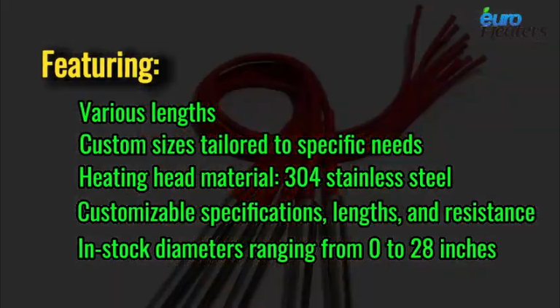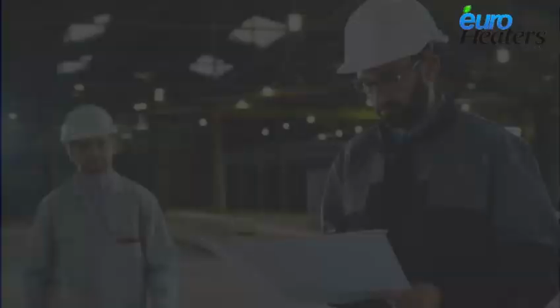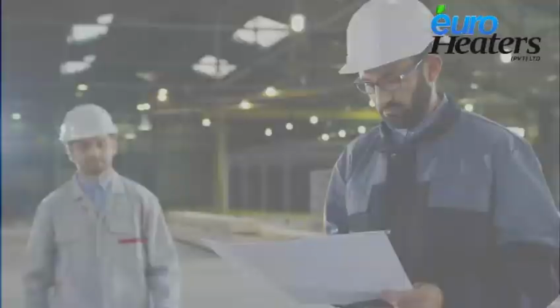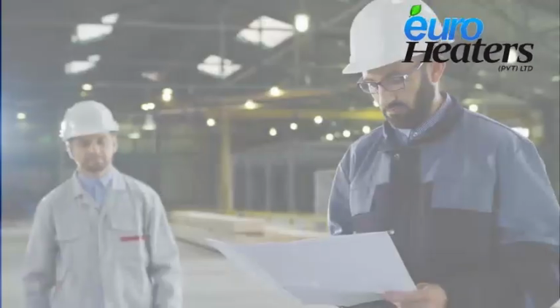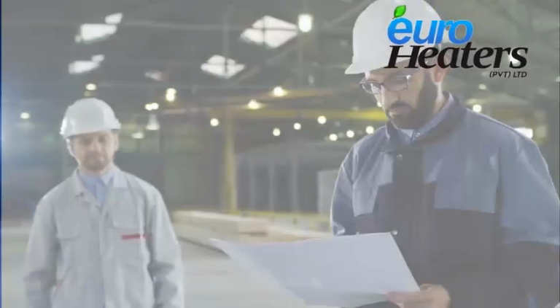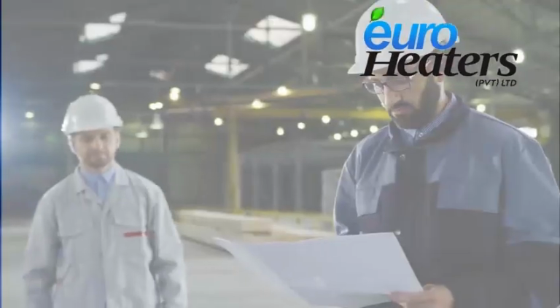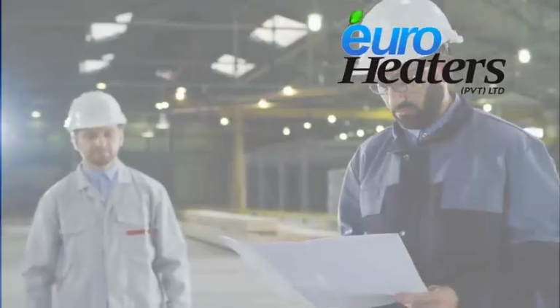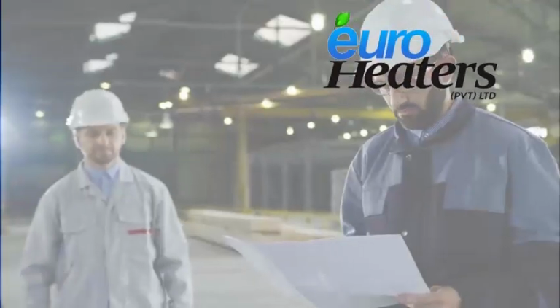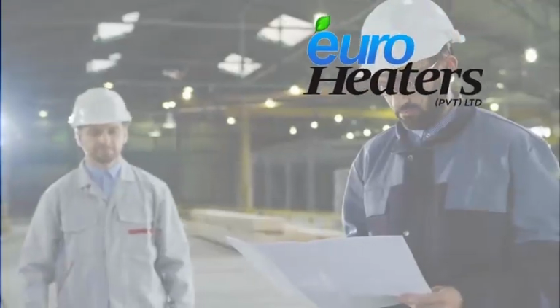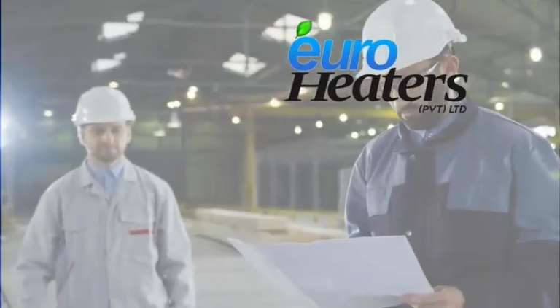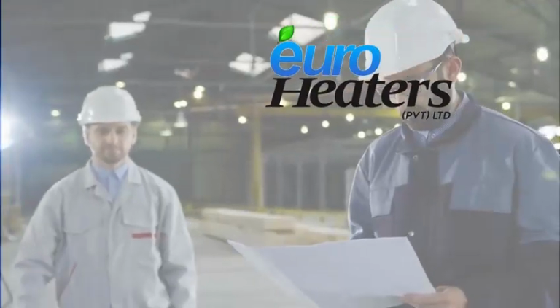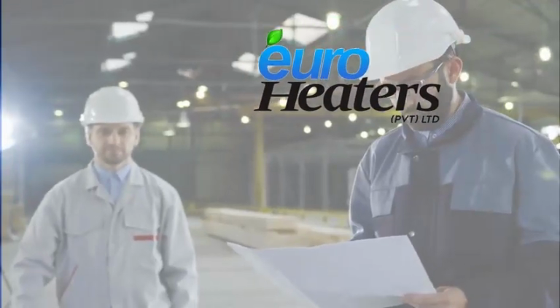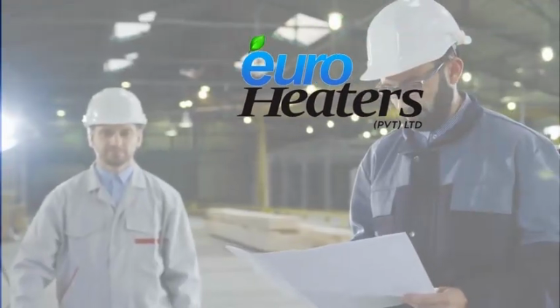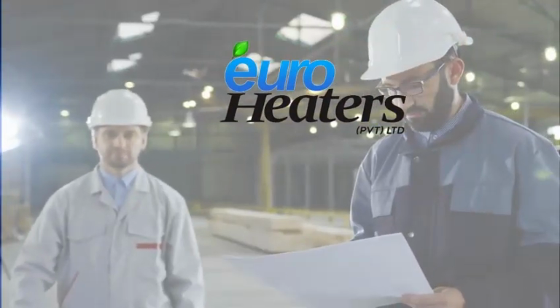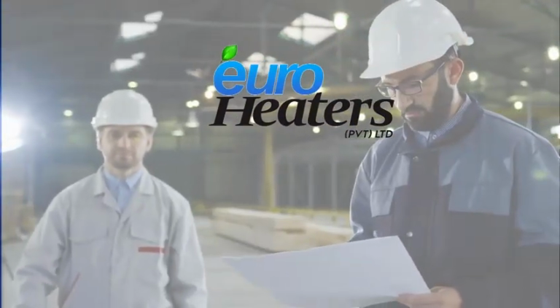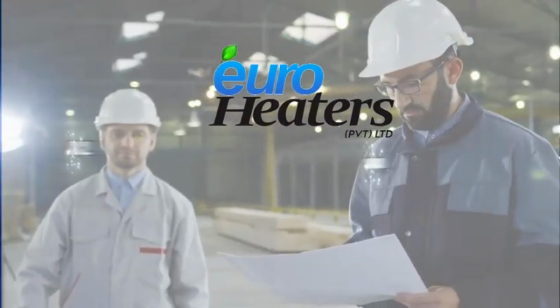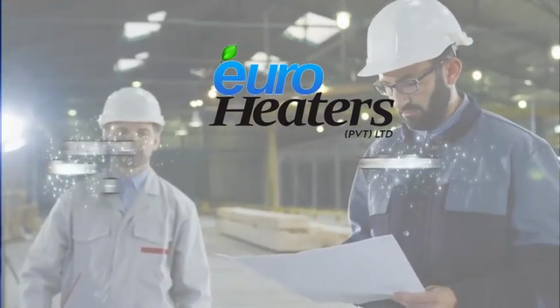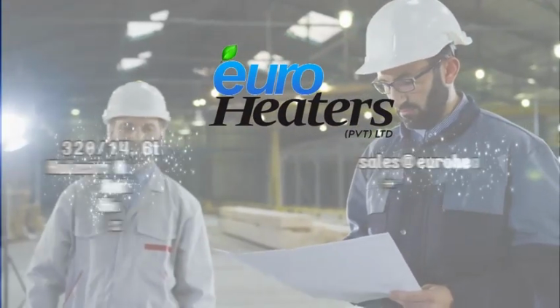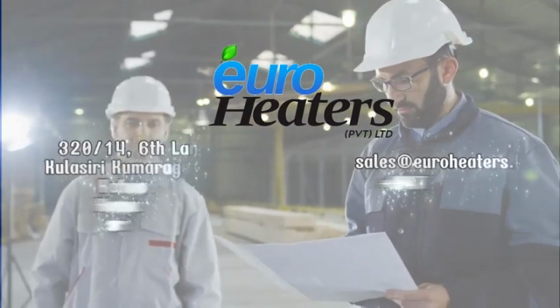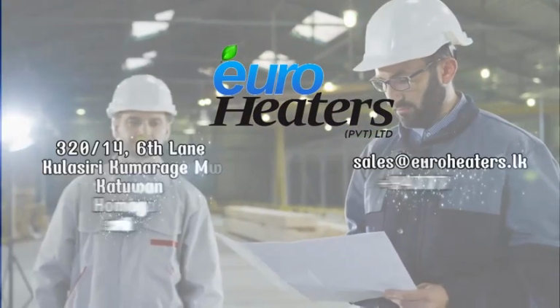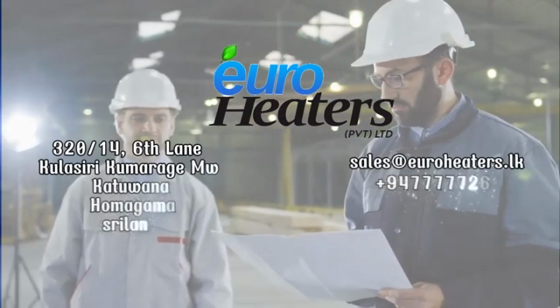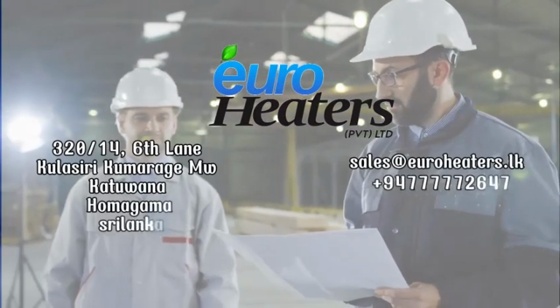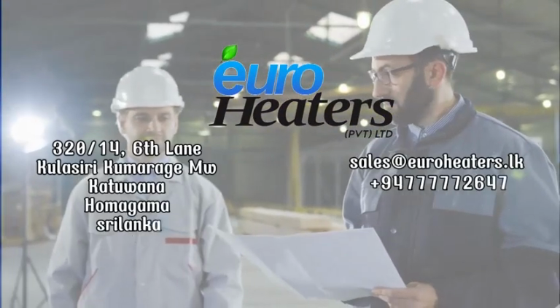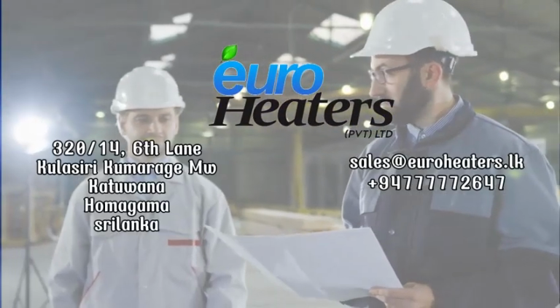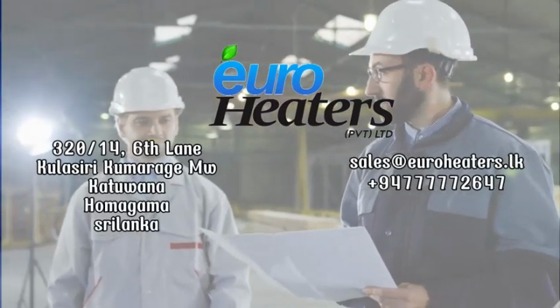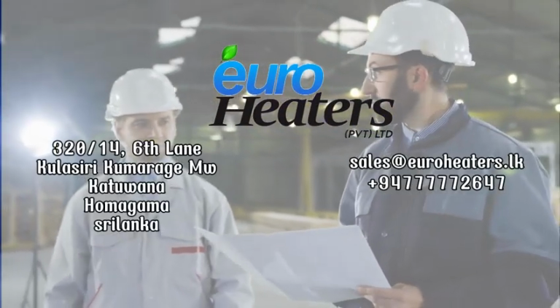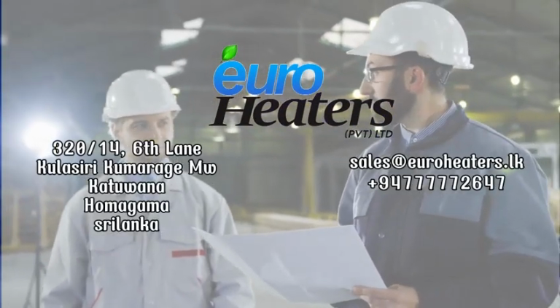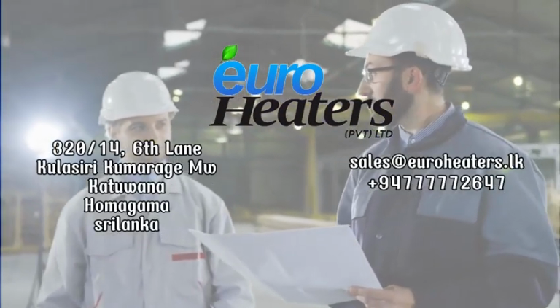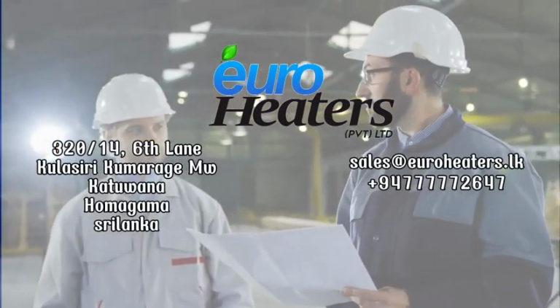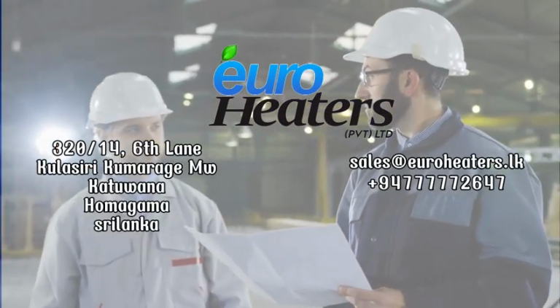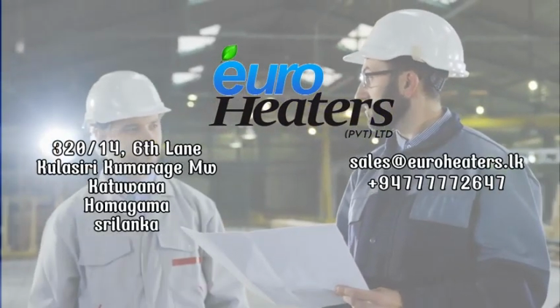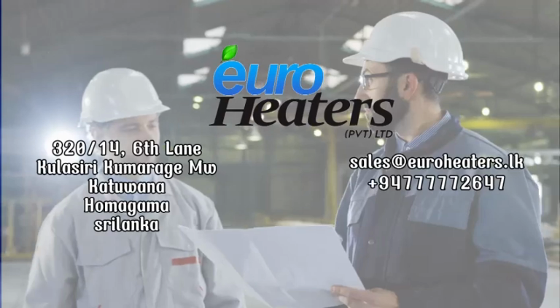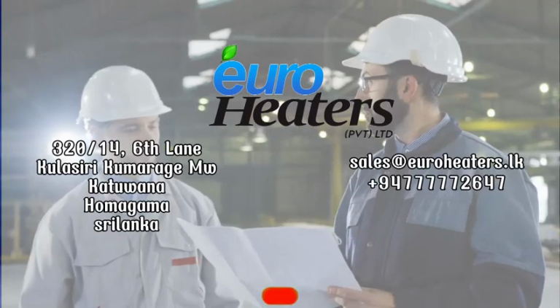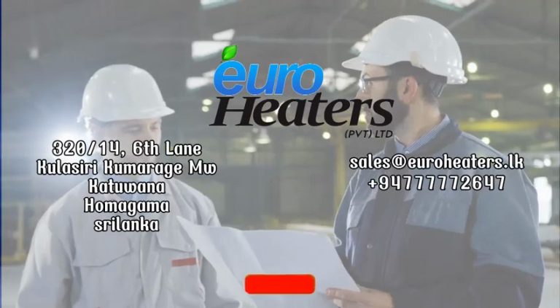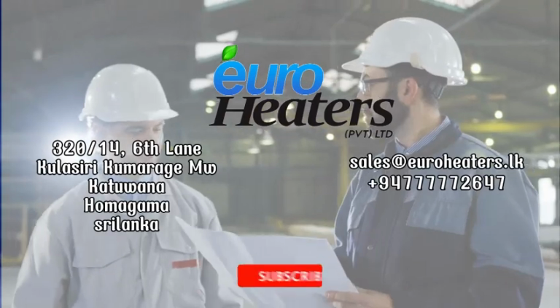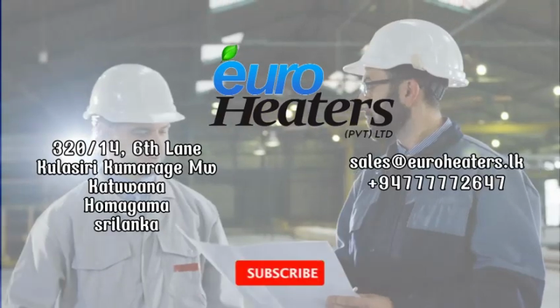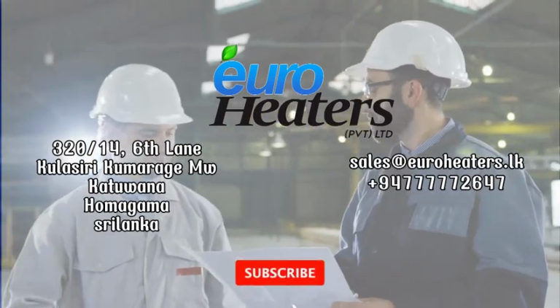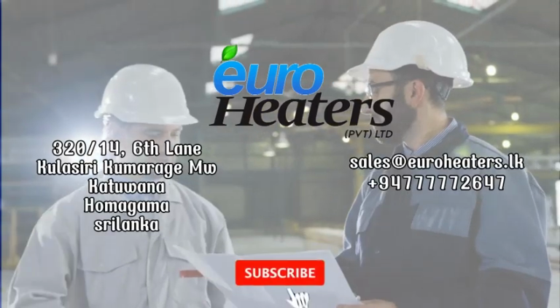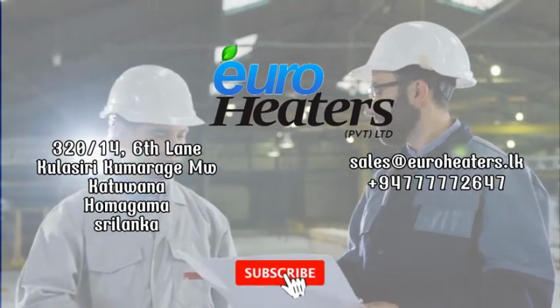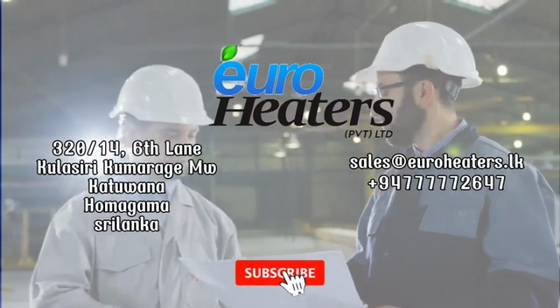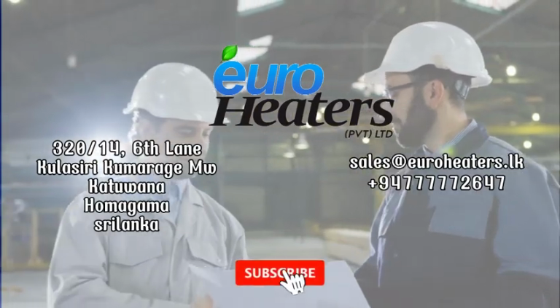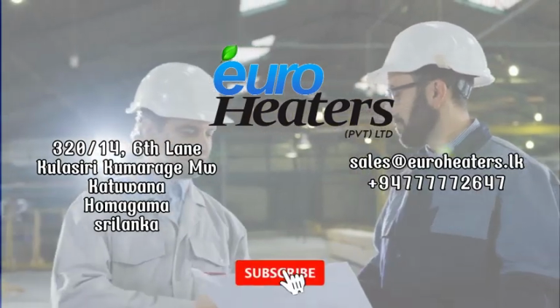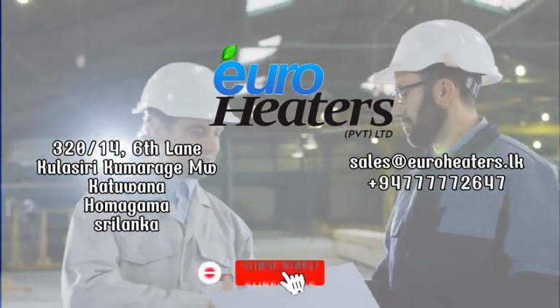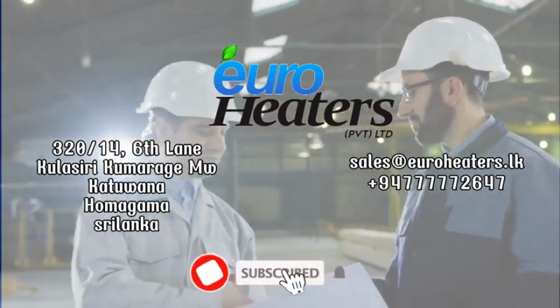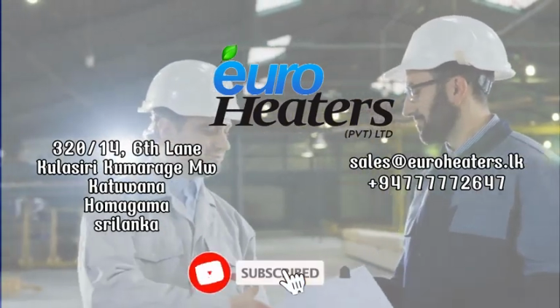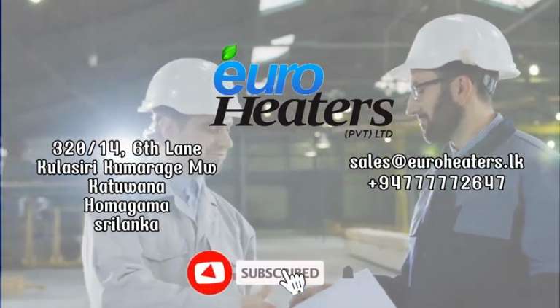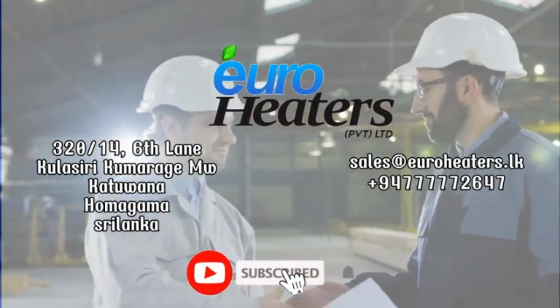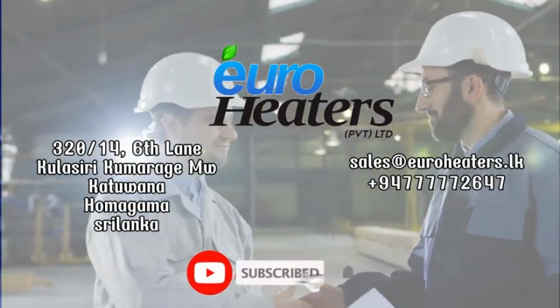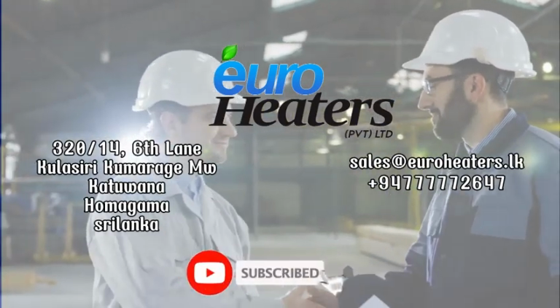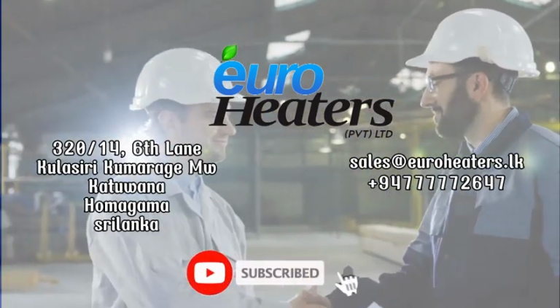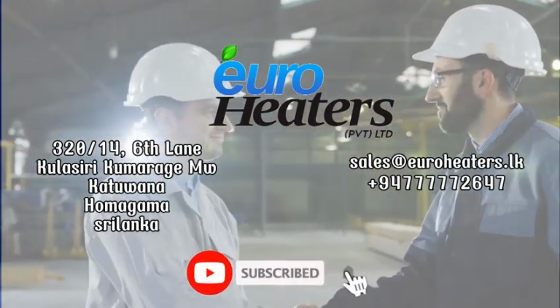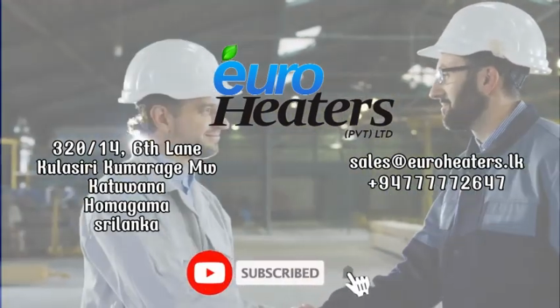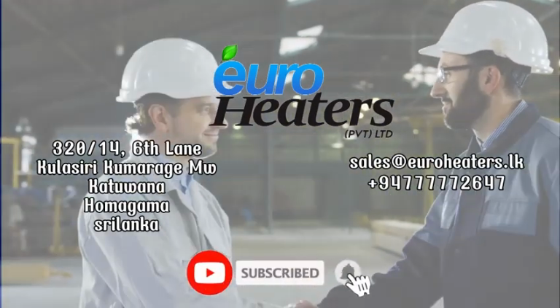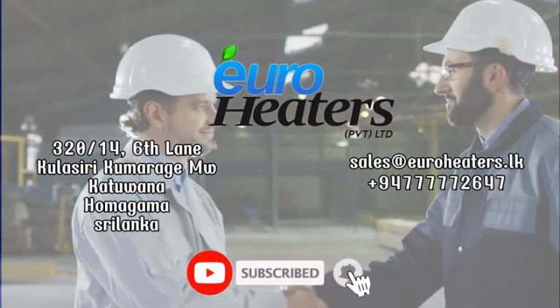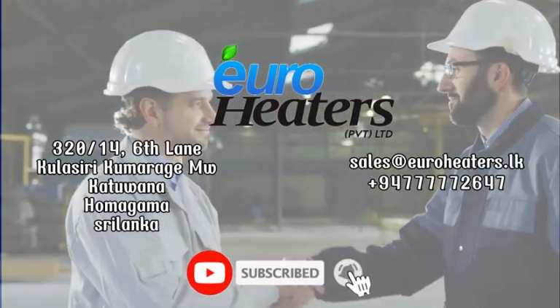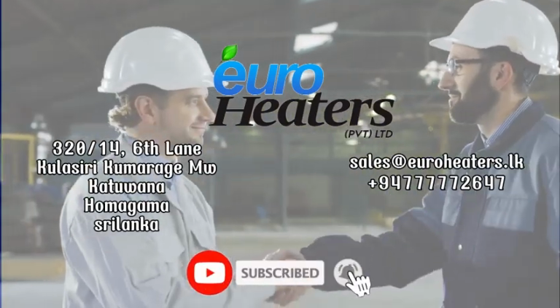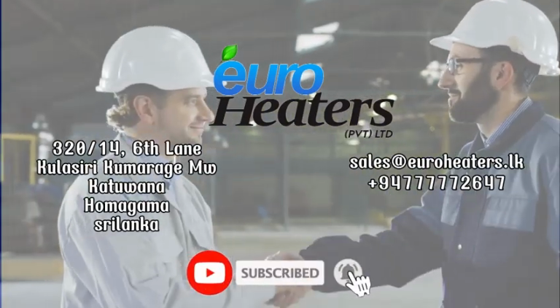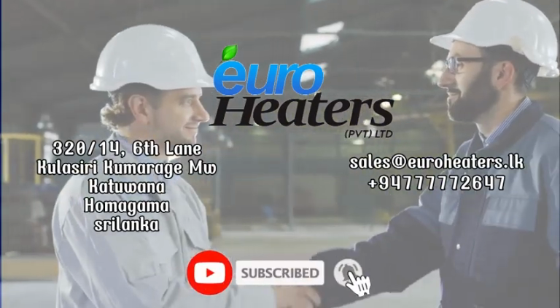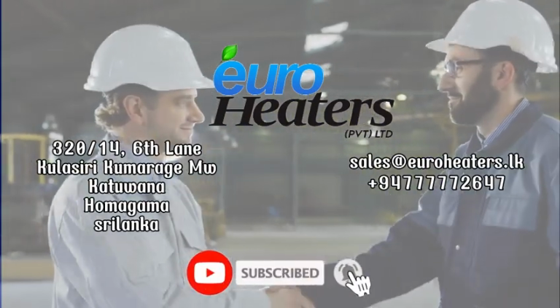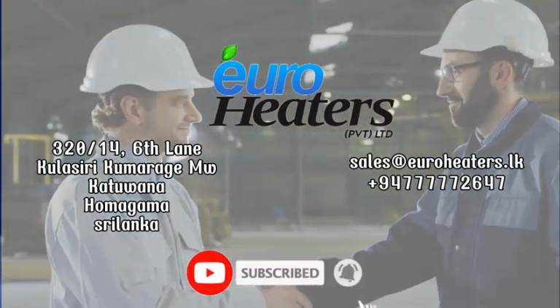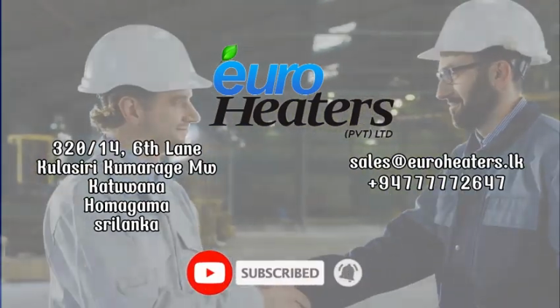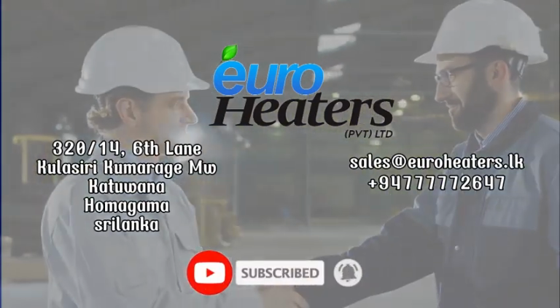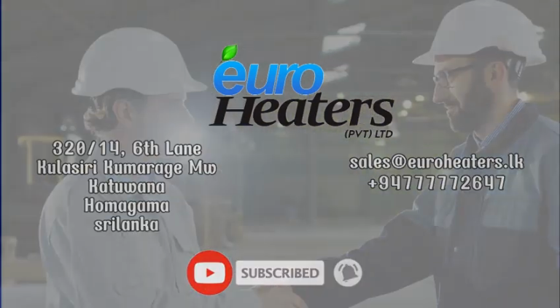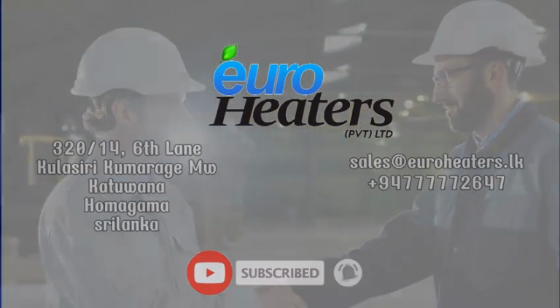Contact us now — EuroHeaters Private Limited. Please remember to subscribe, click the notification bell and hit the like button.